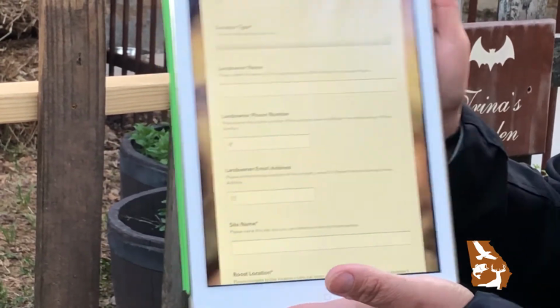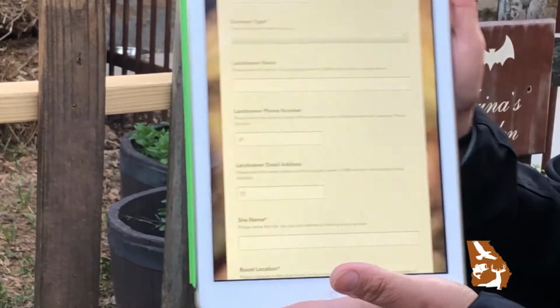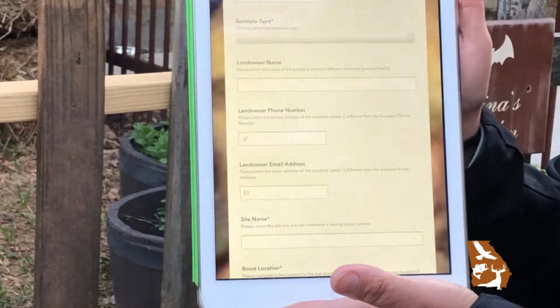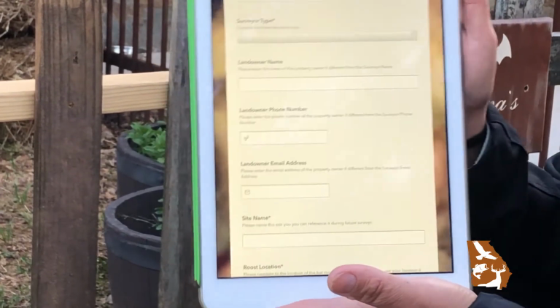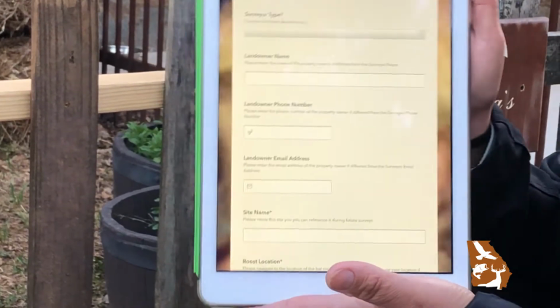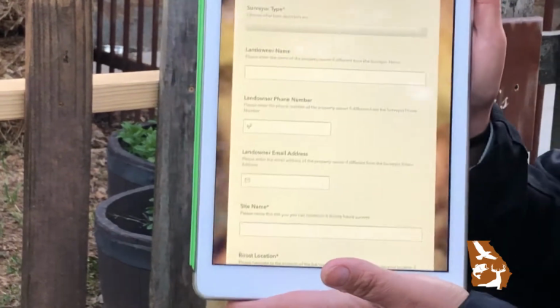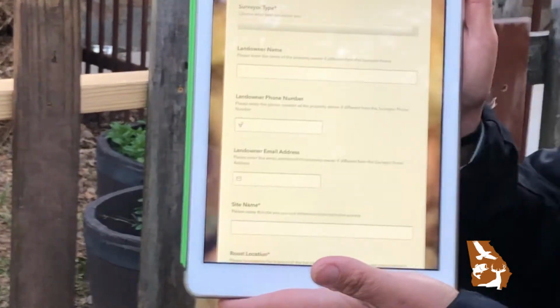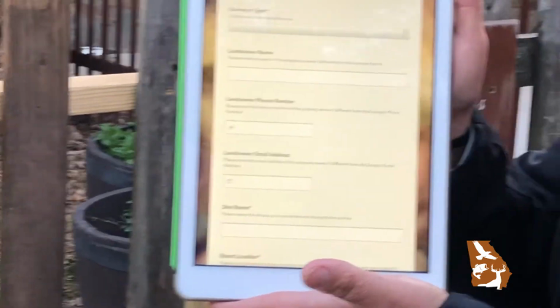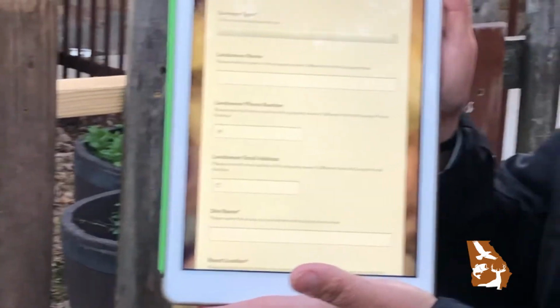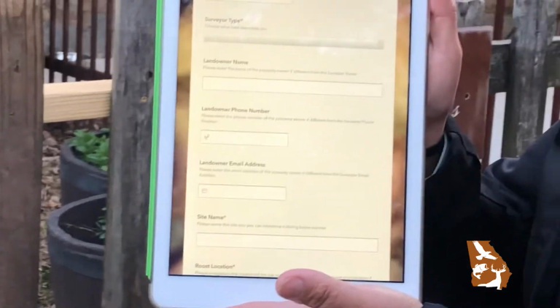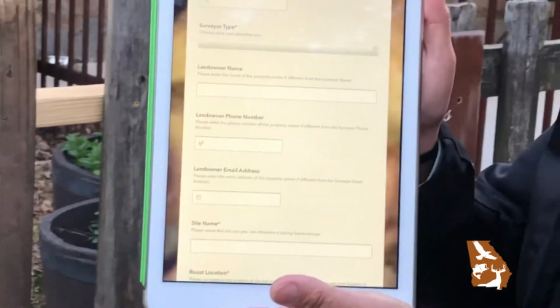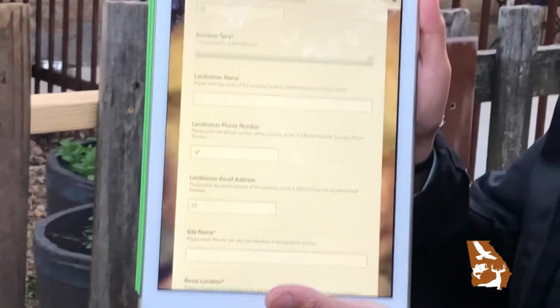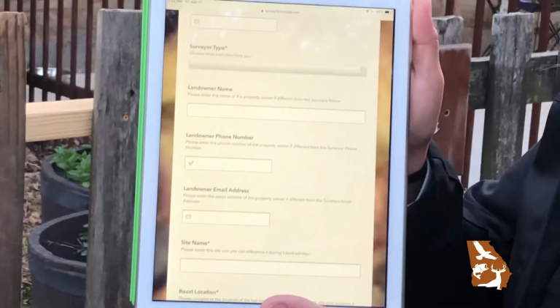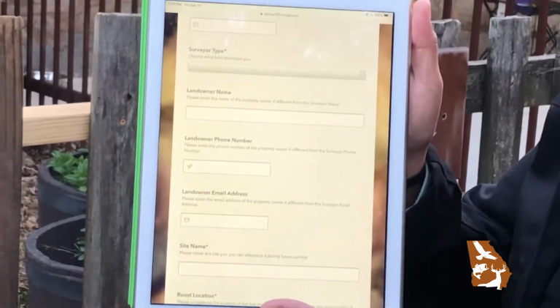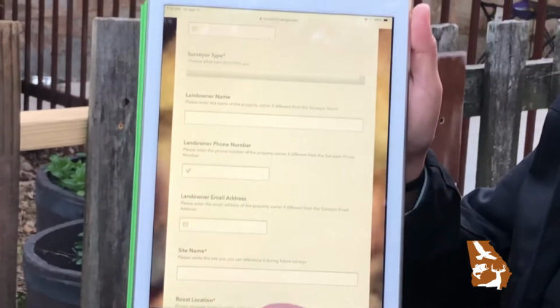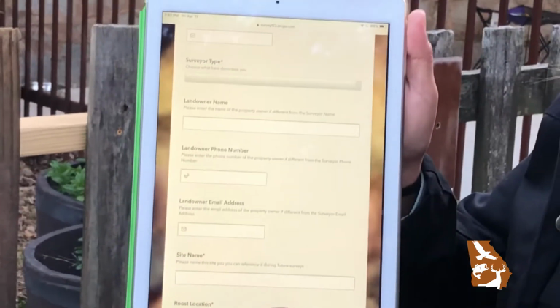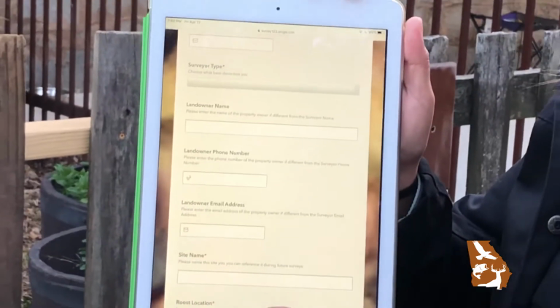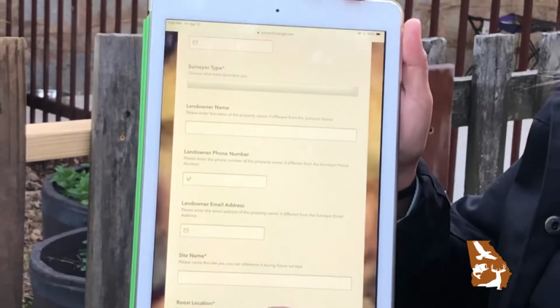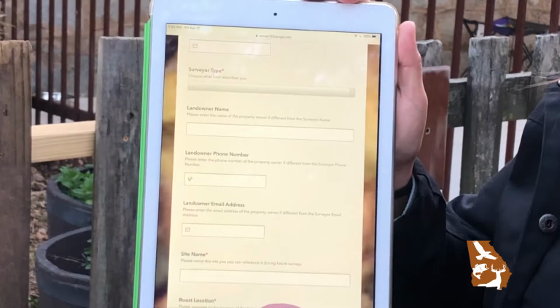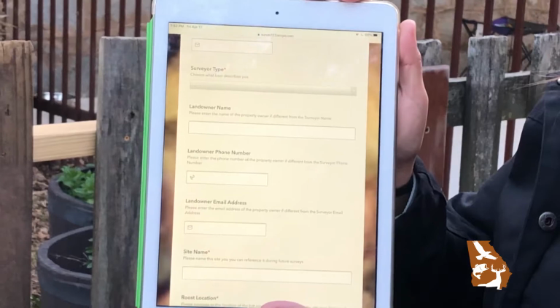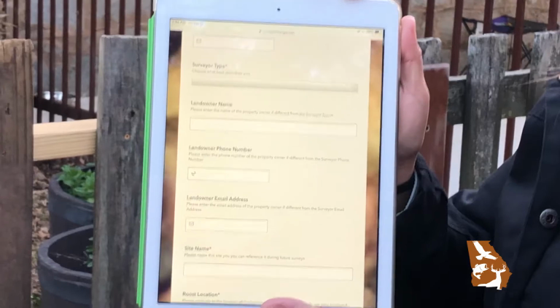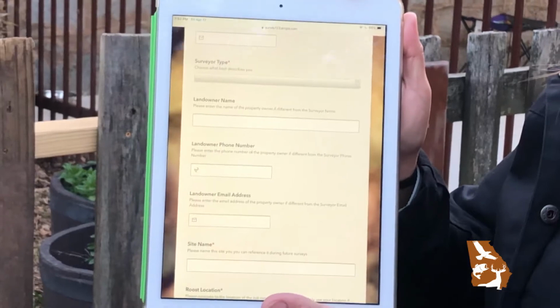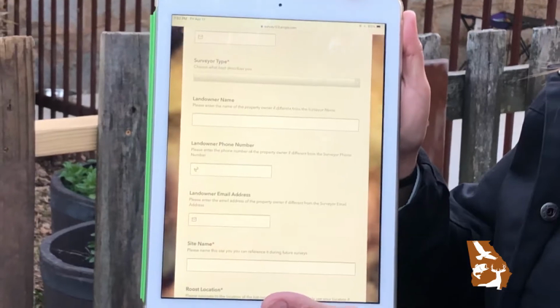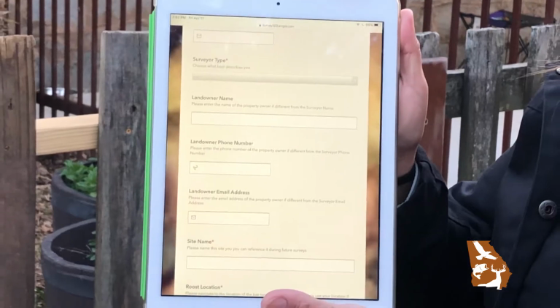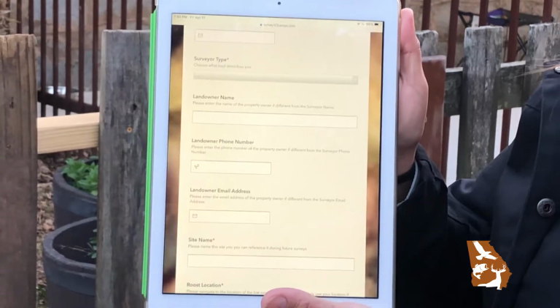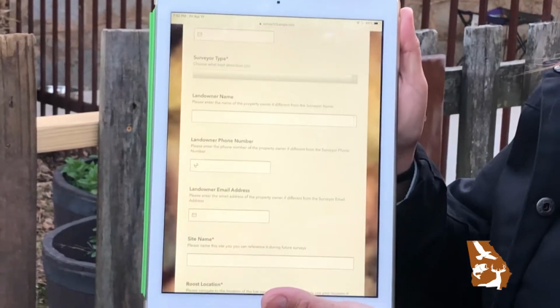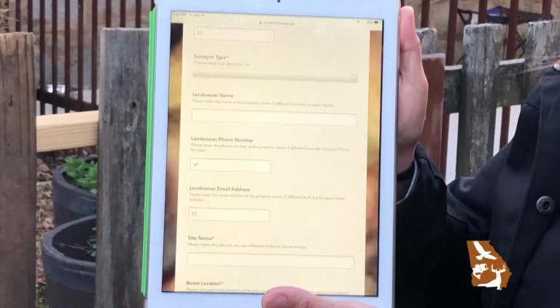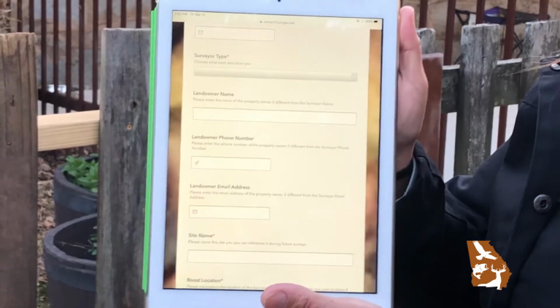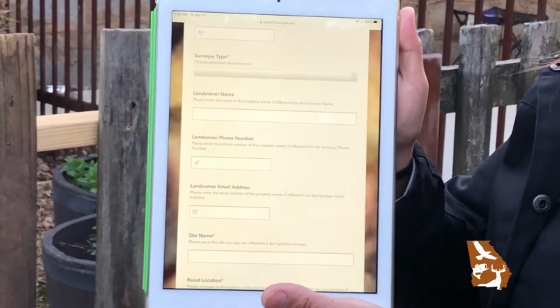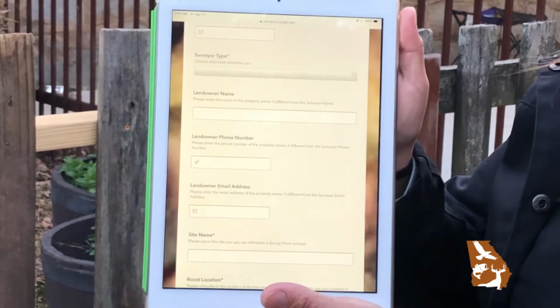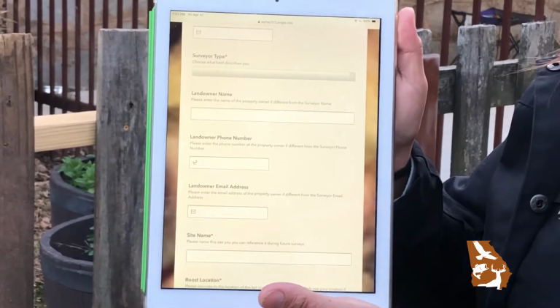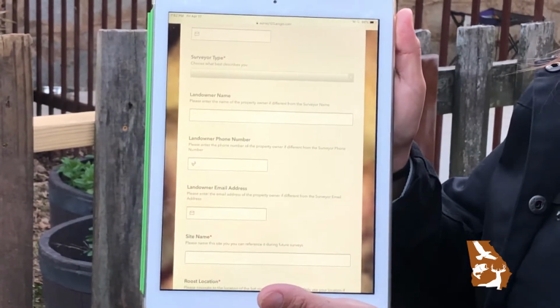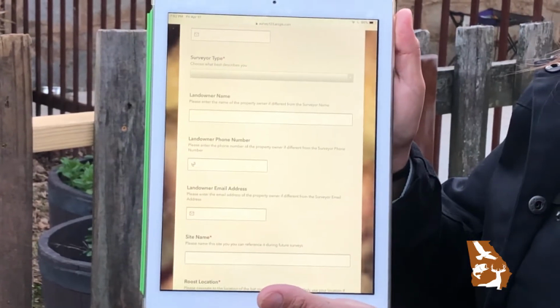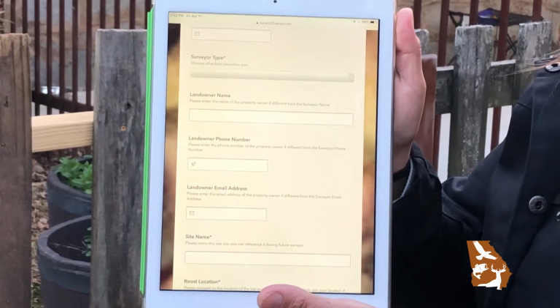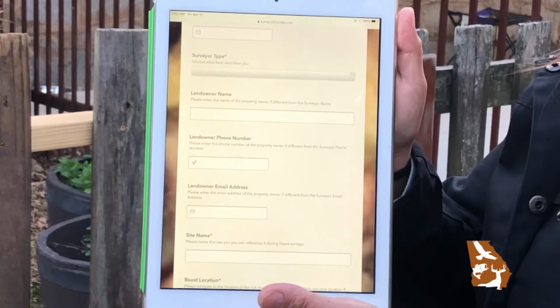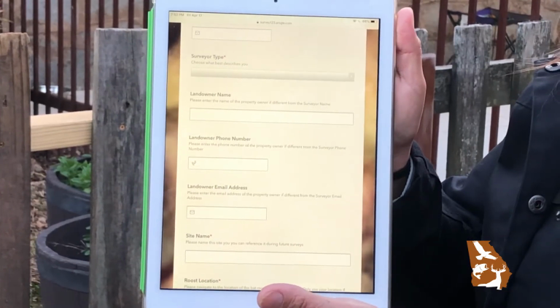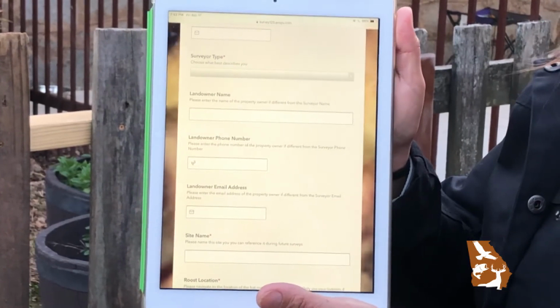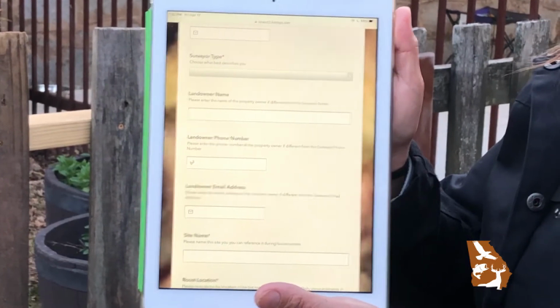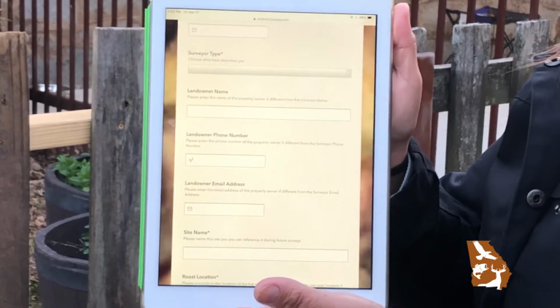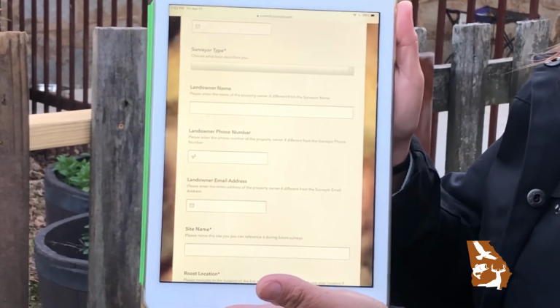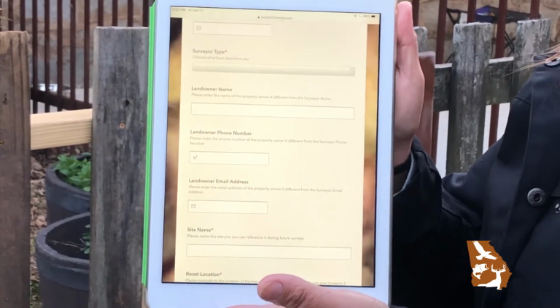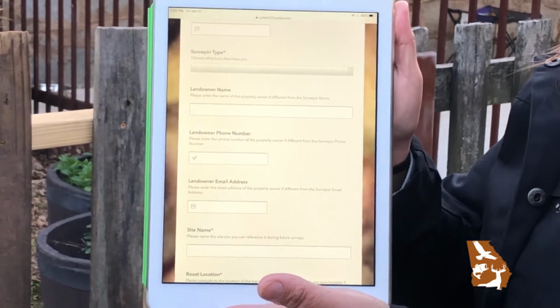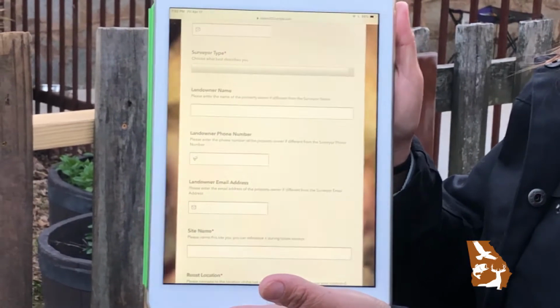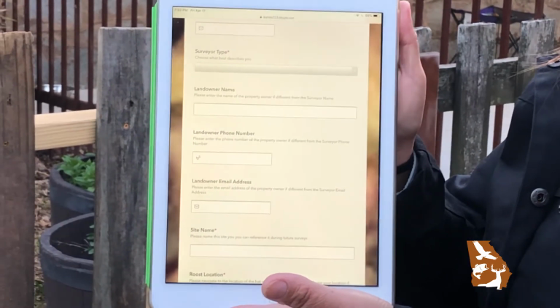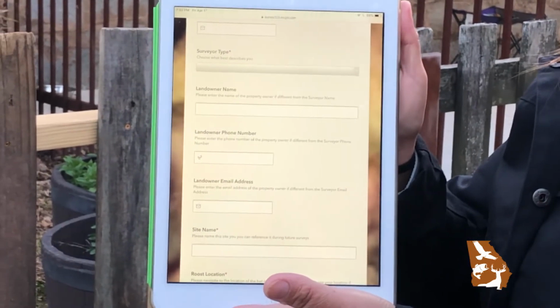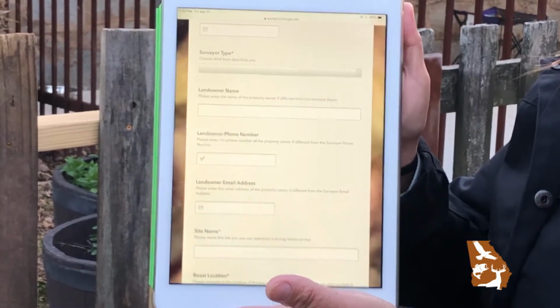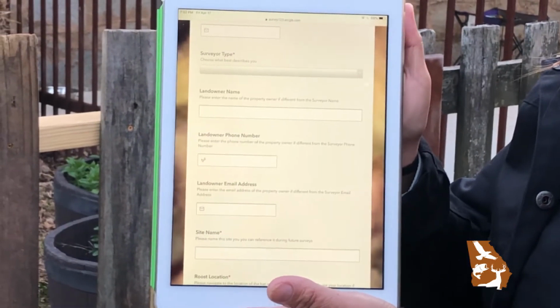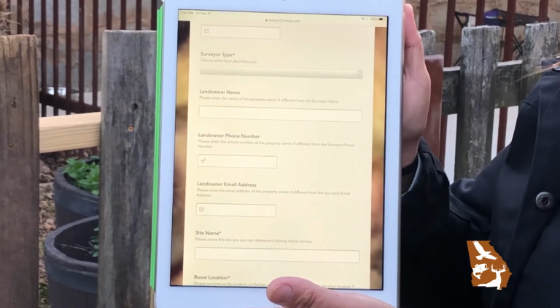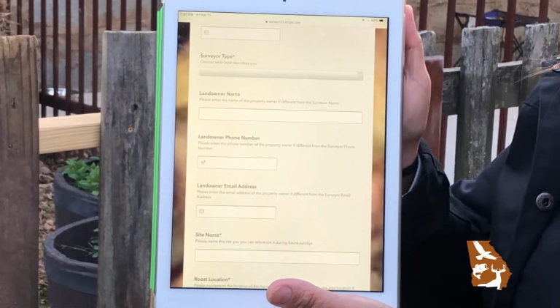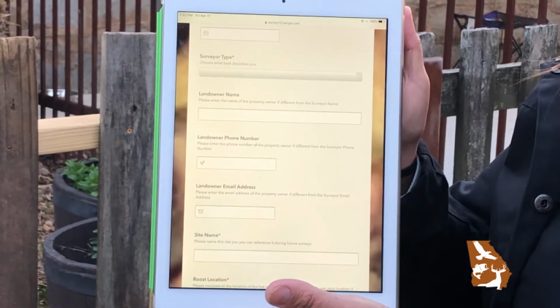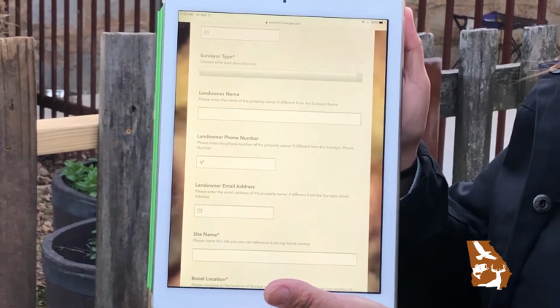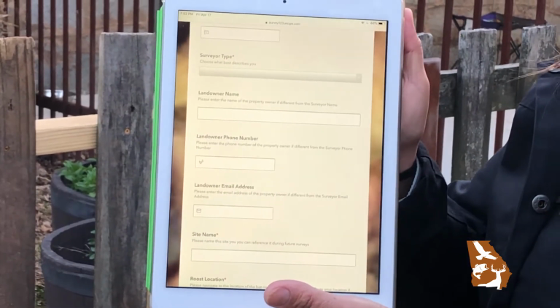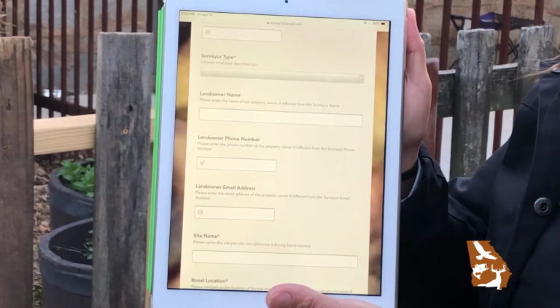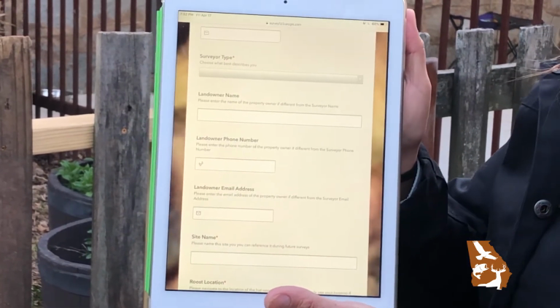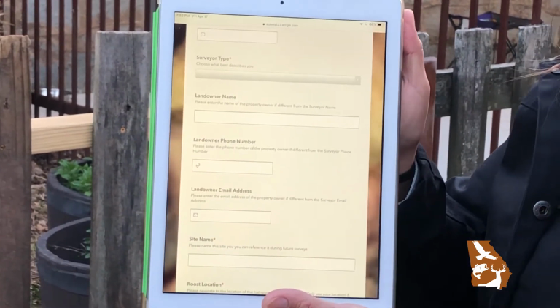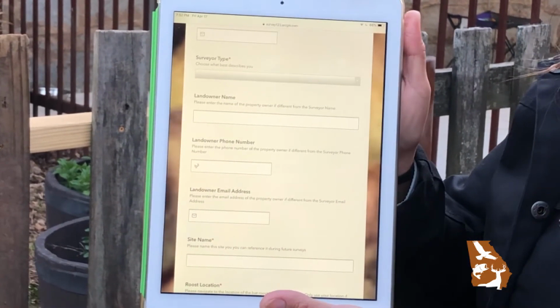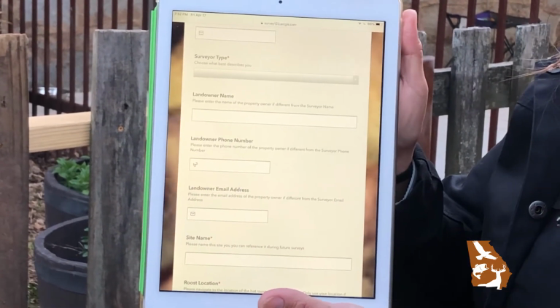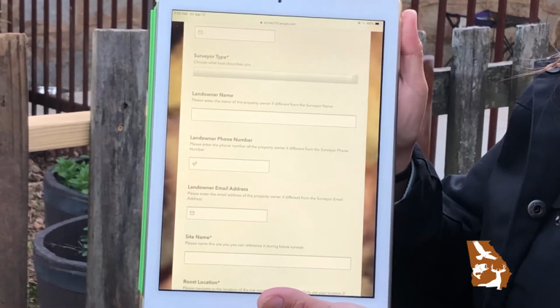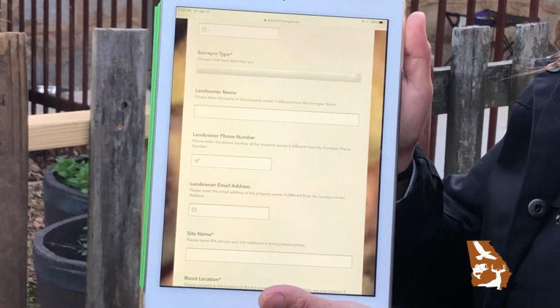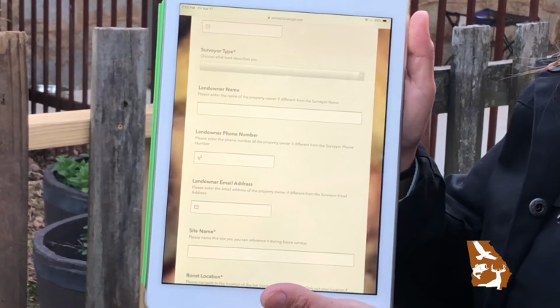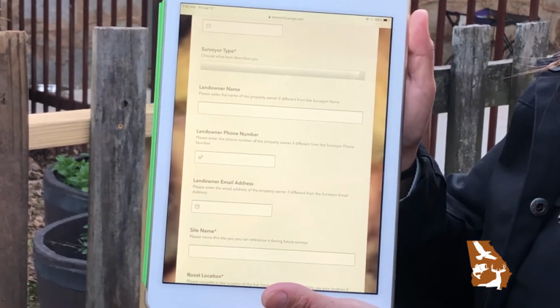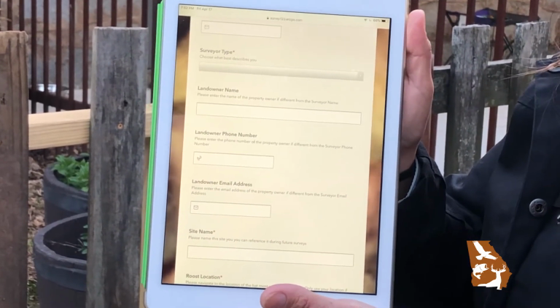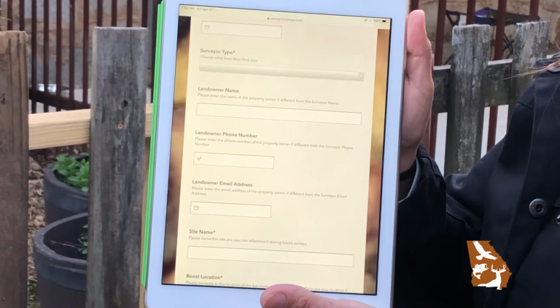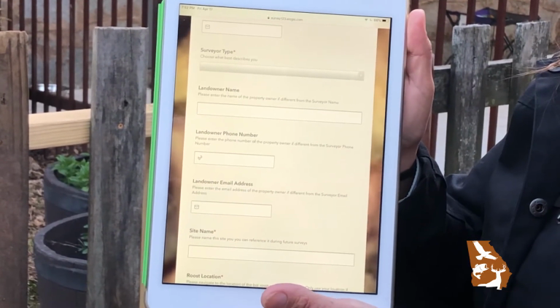We ask you to do it twice a year during two different periods in the summertime, so that you can count bats before and after they have pups.